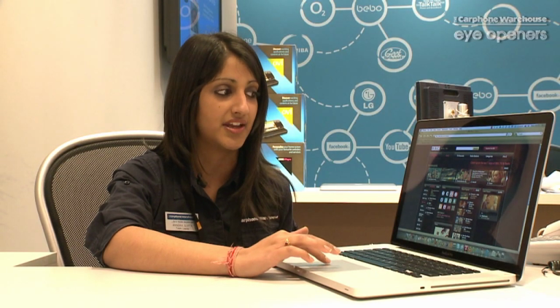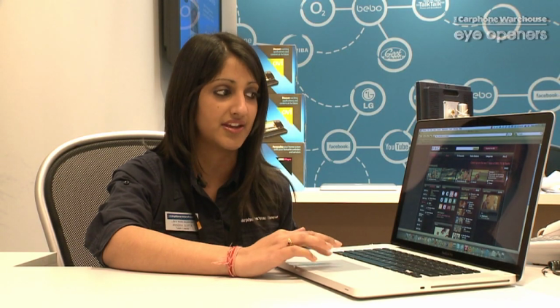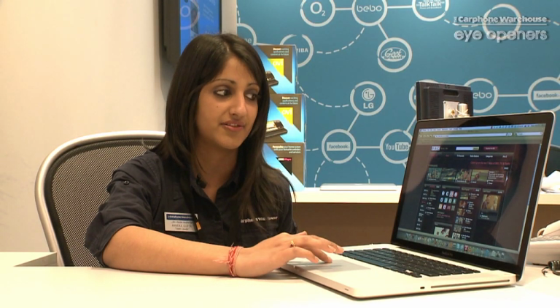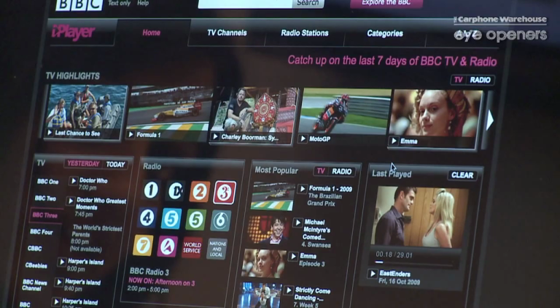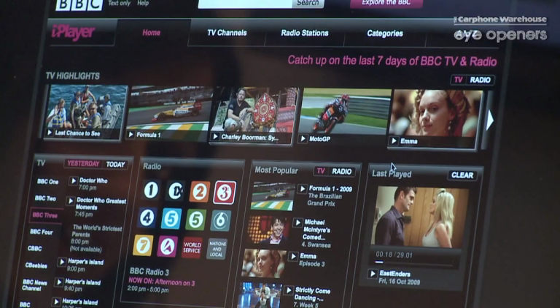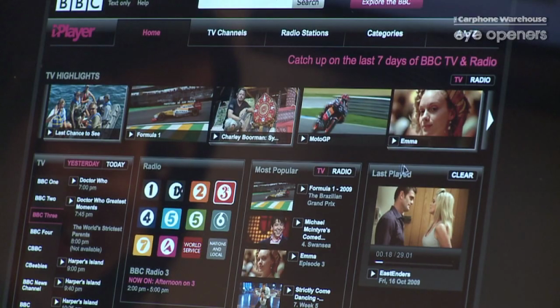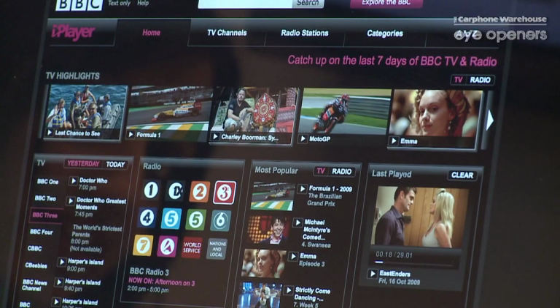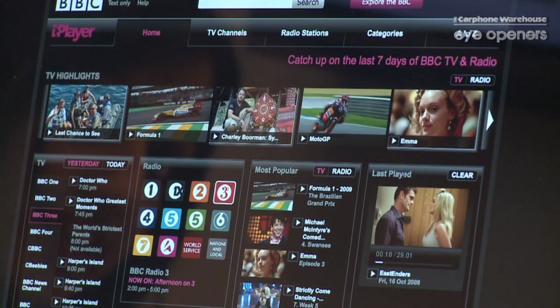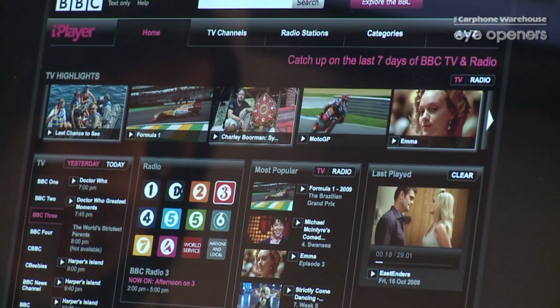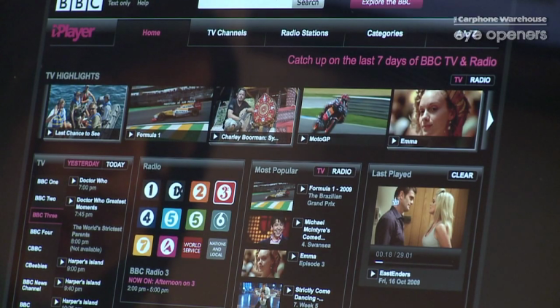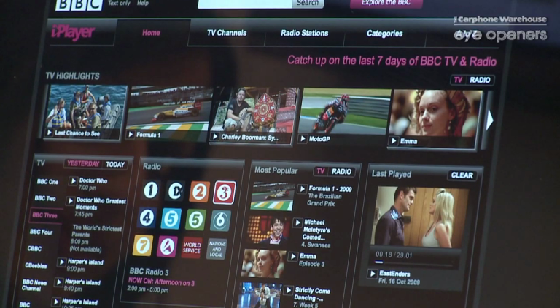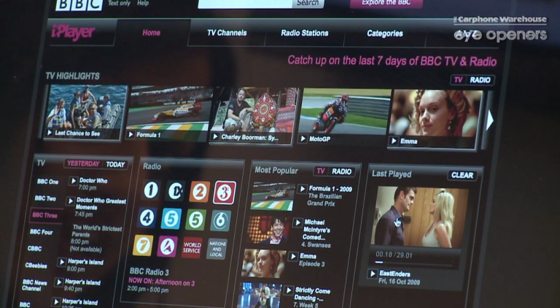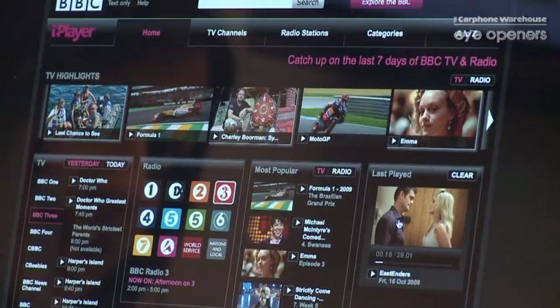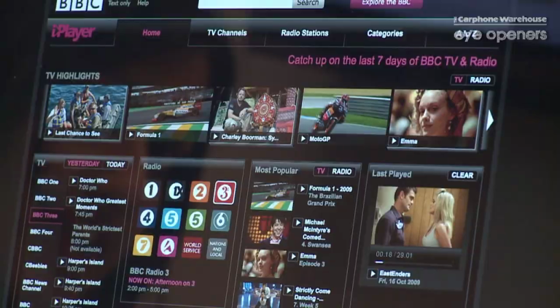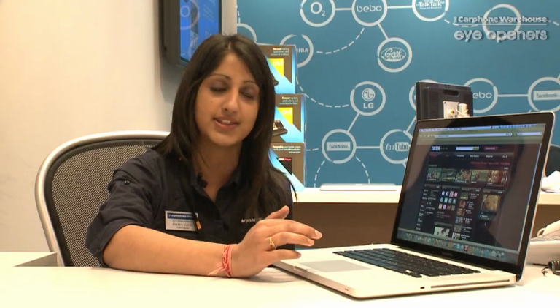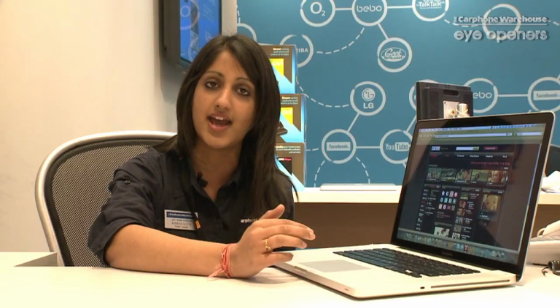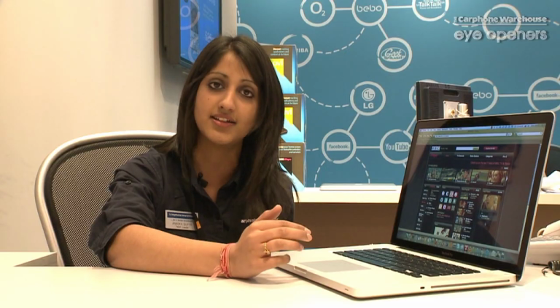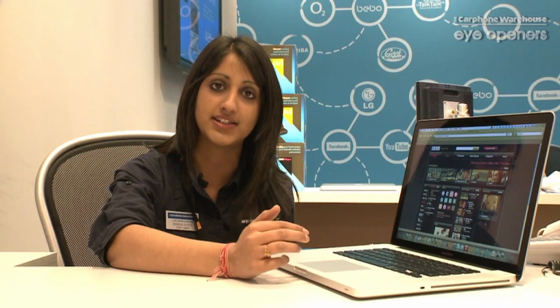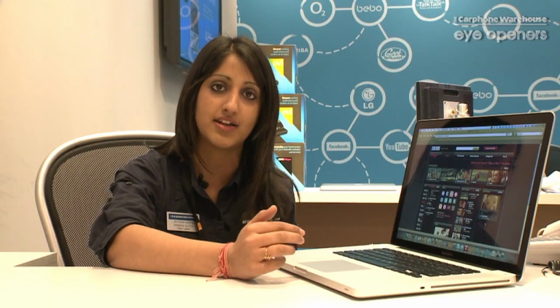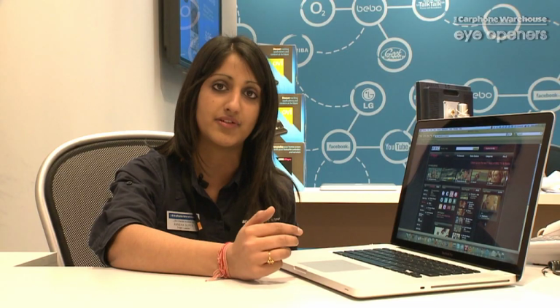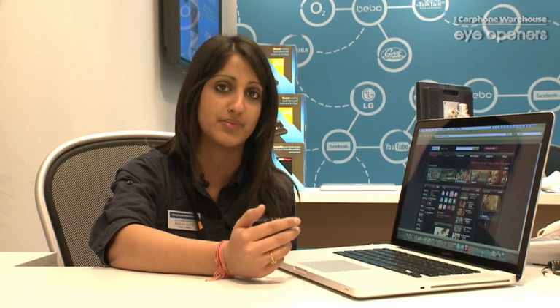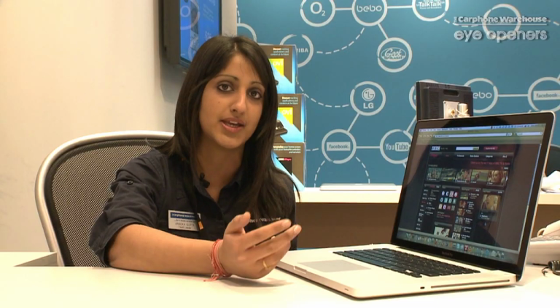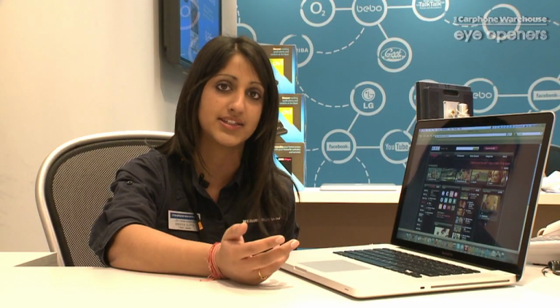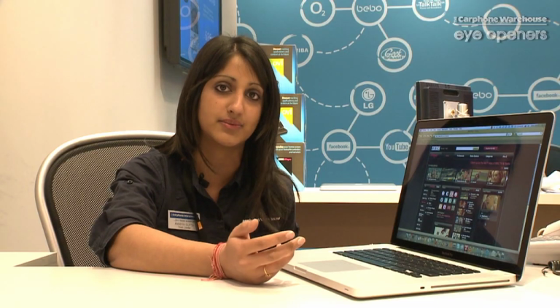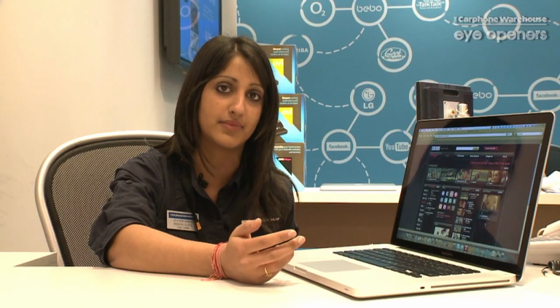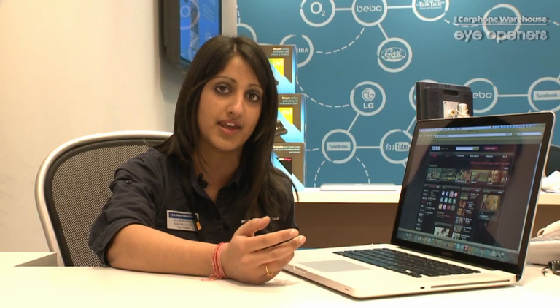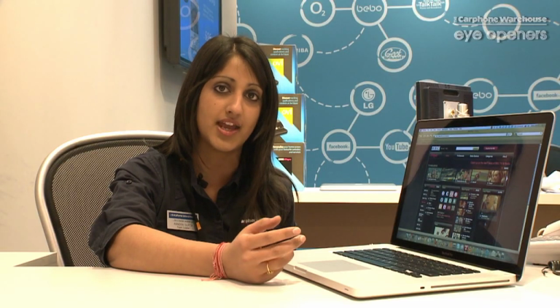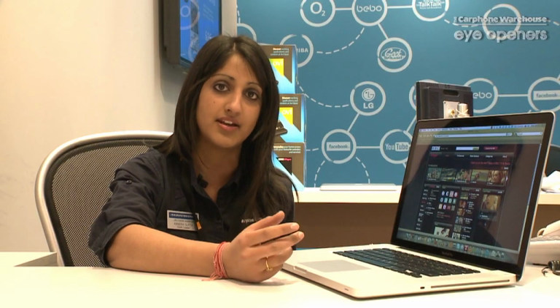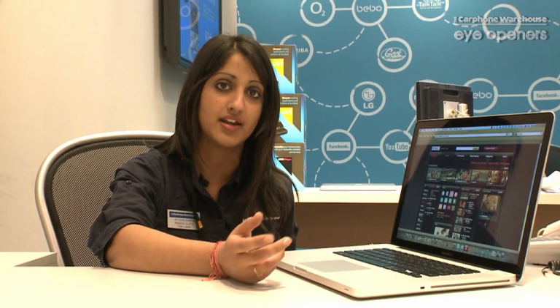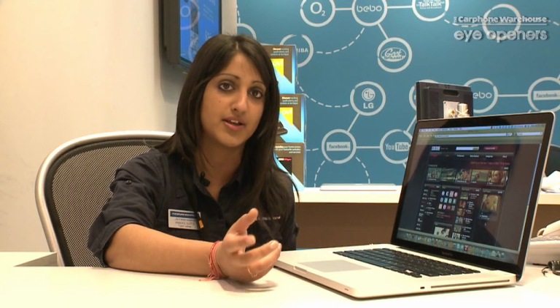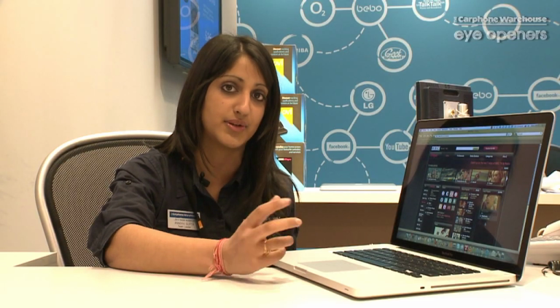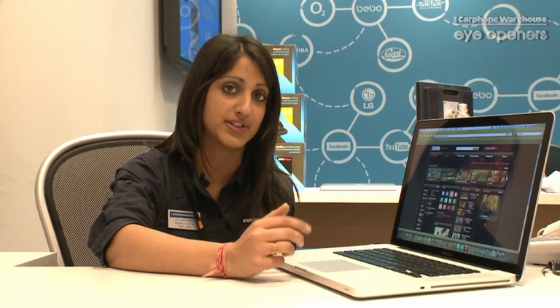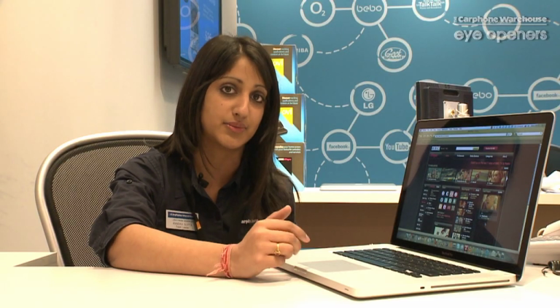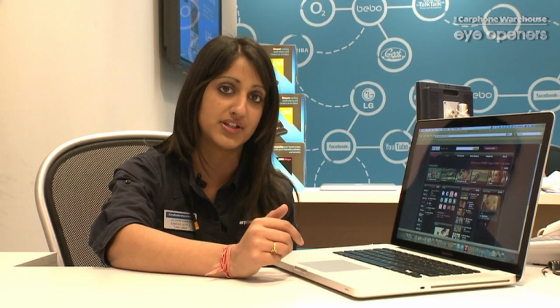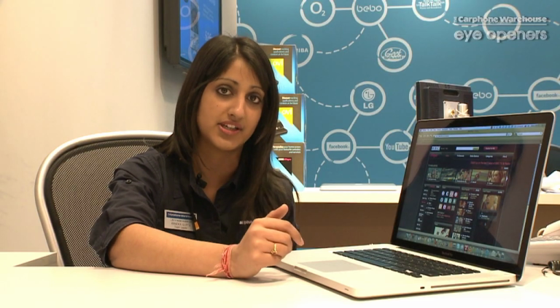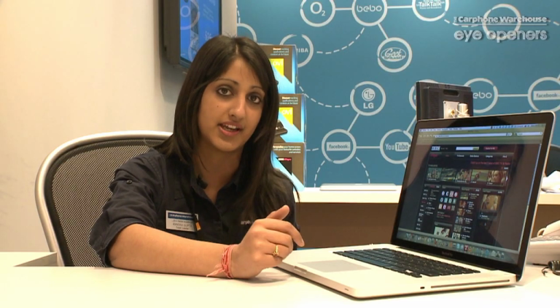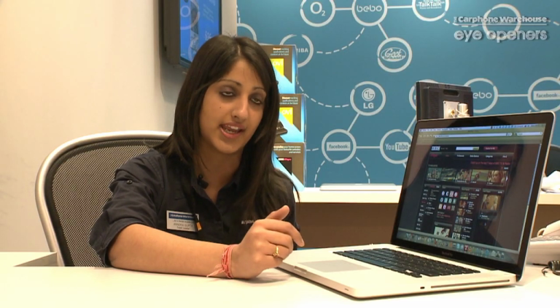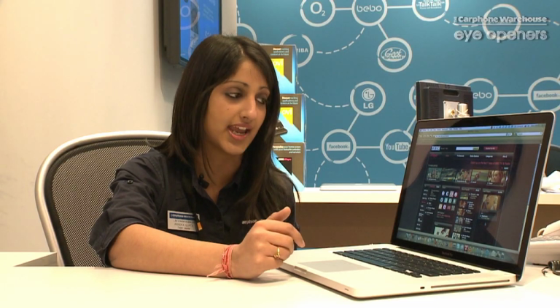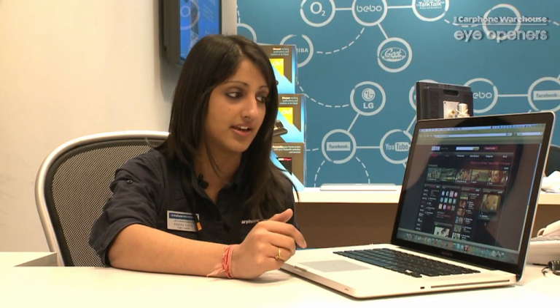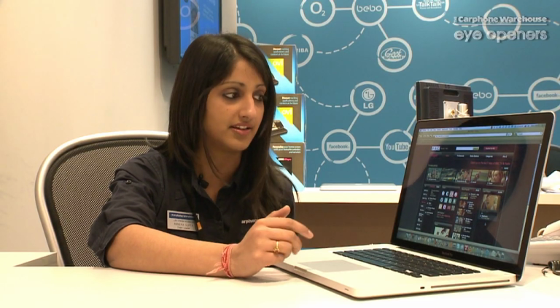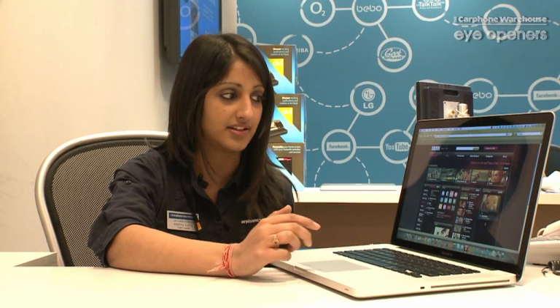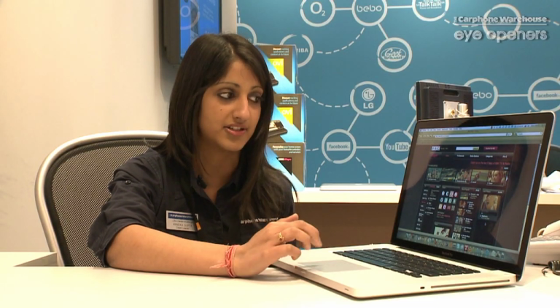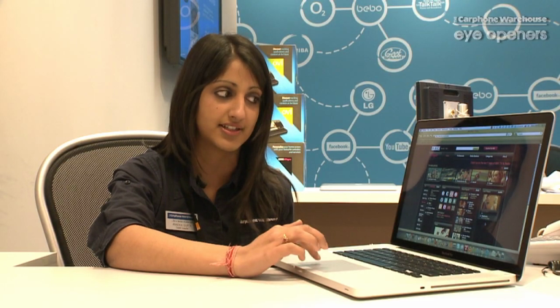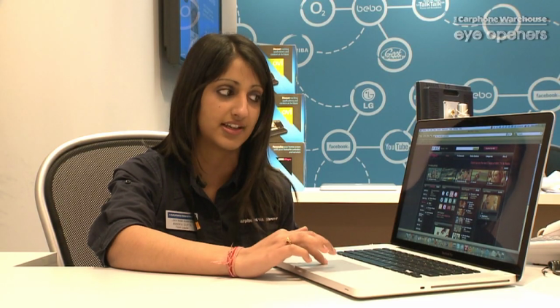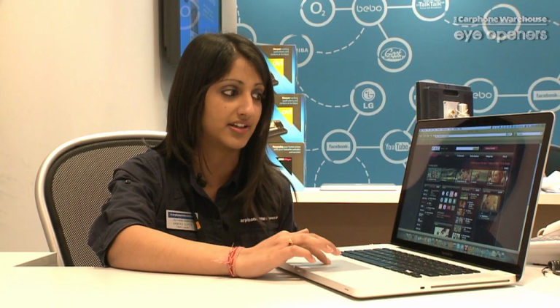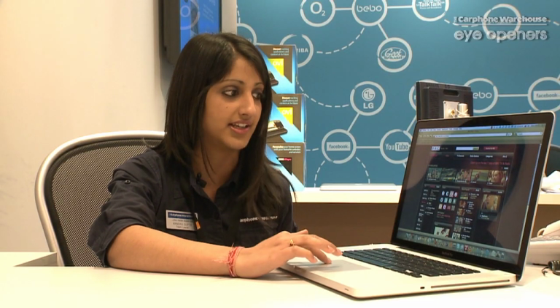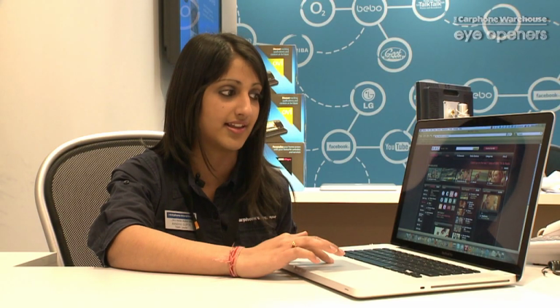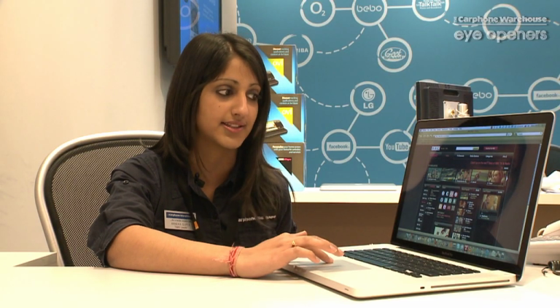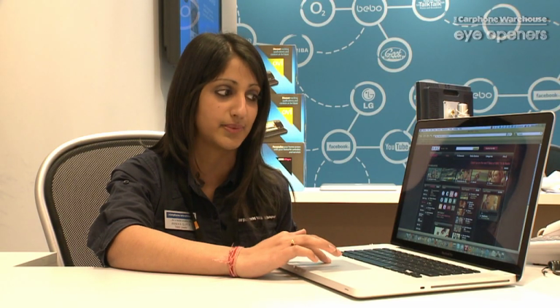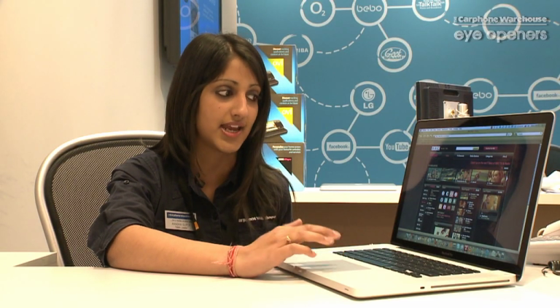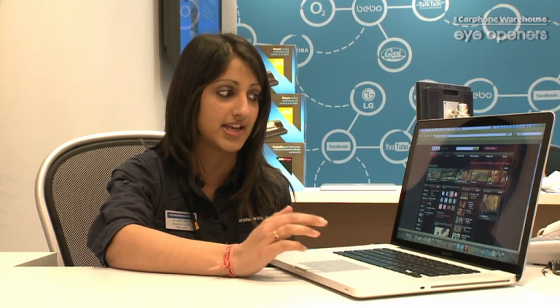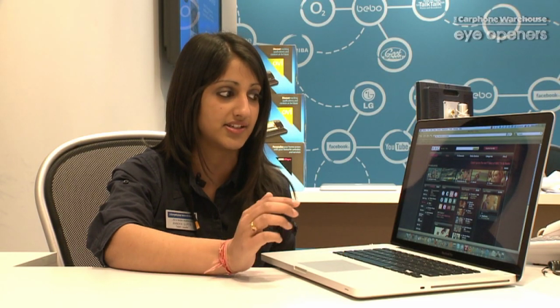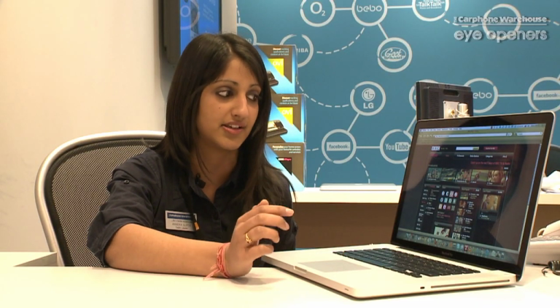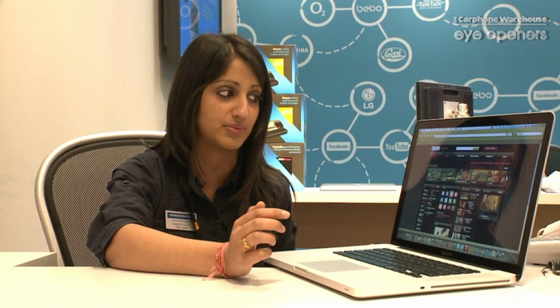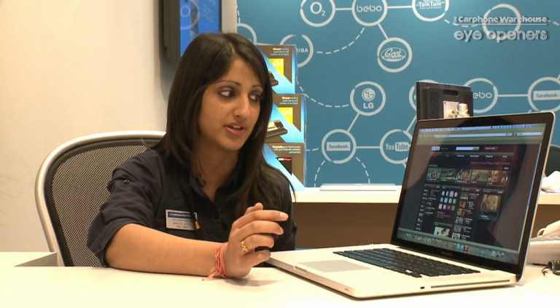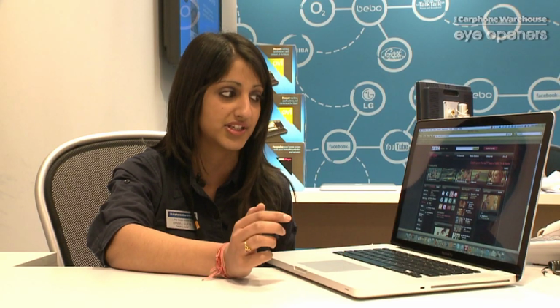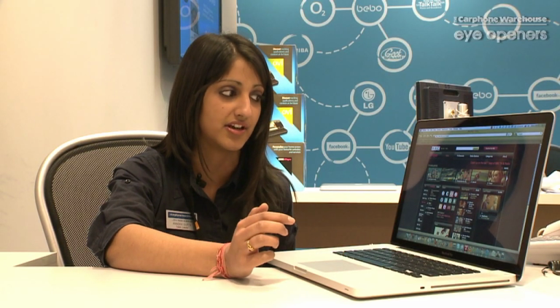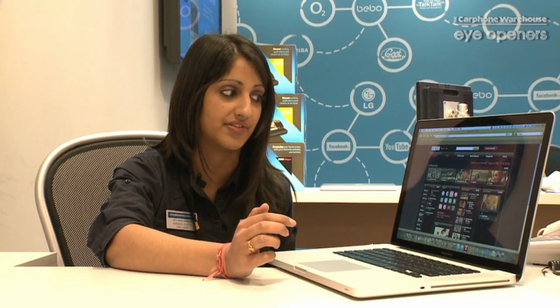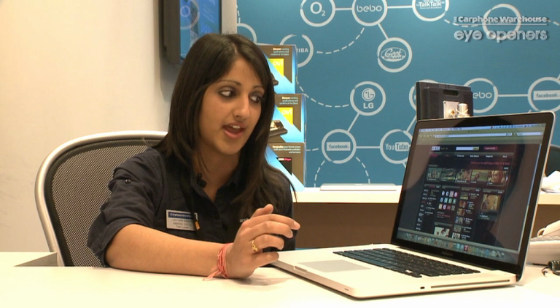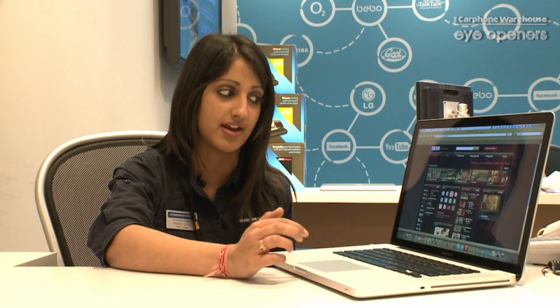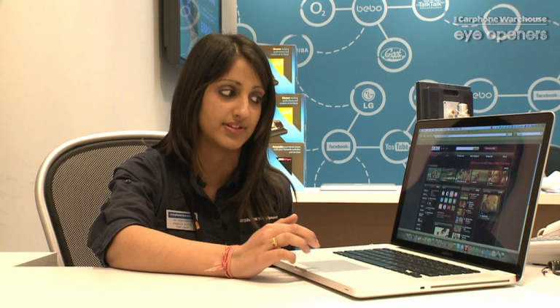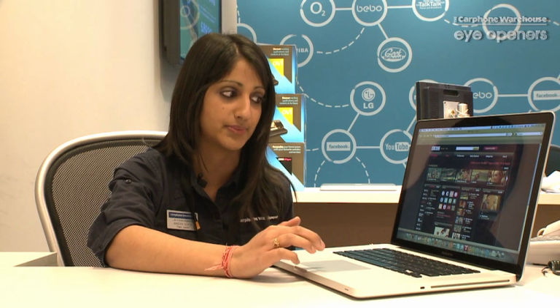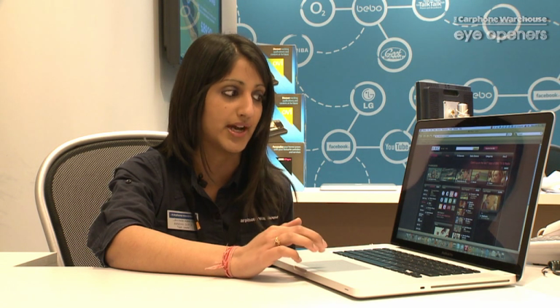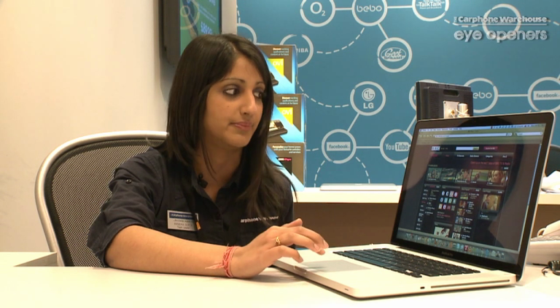You've got your last played items there, so if you've missed something and want to watch it again, just click on your last played and you can watch it on there as well.